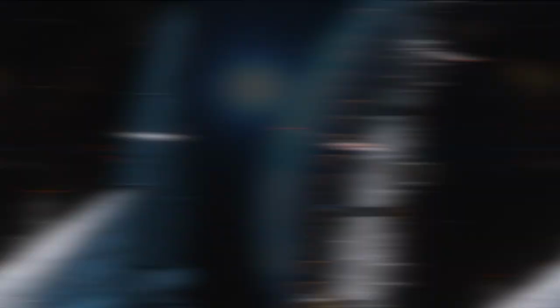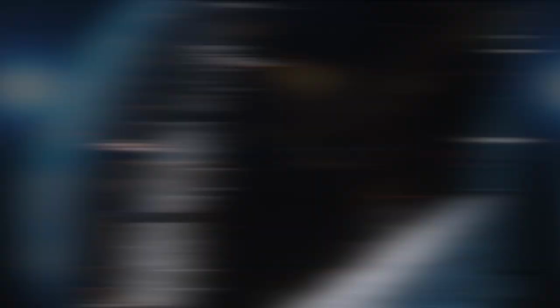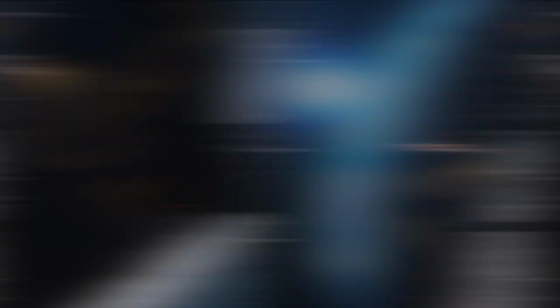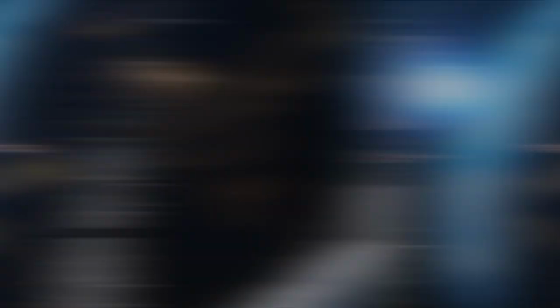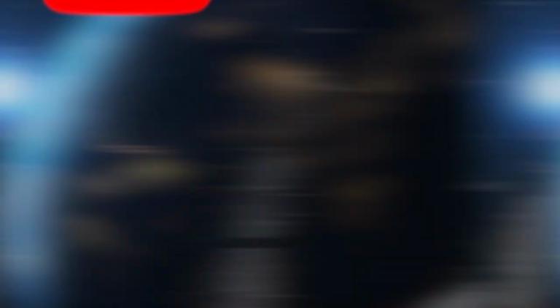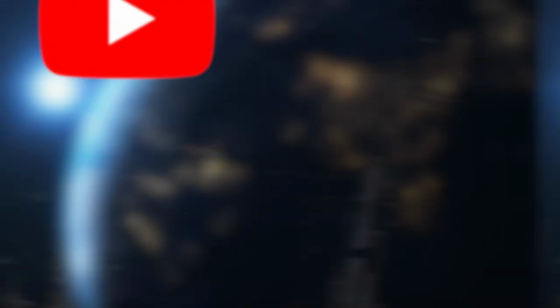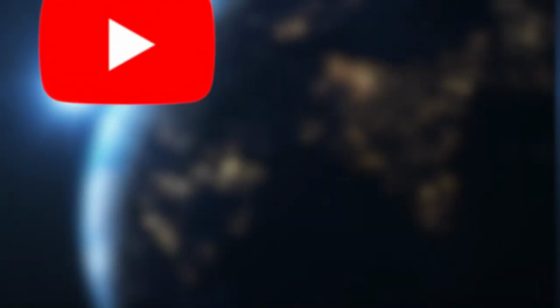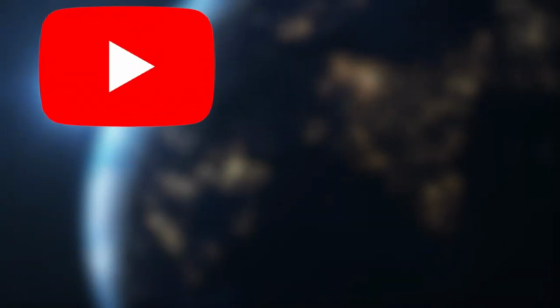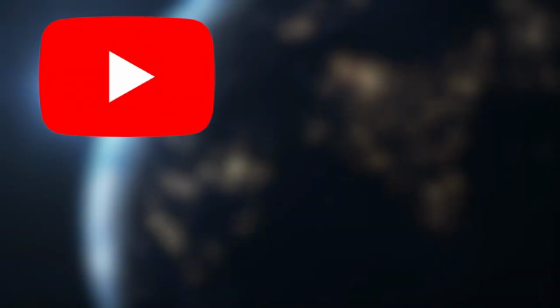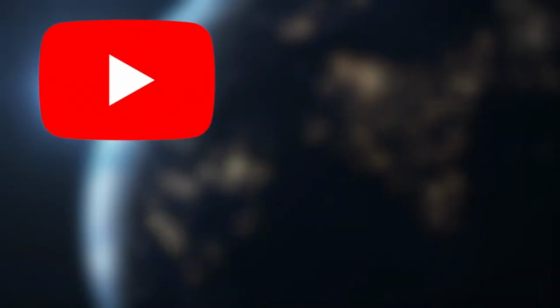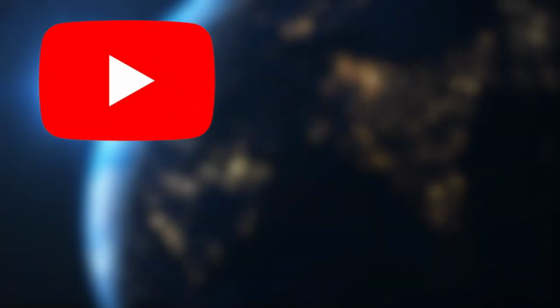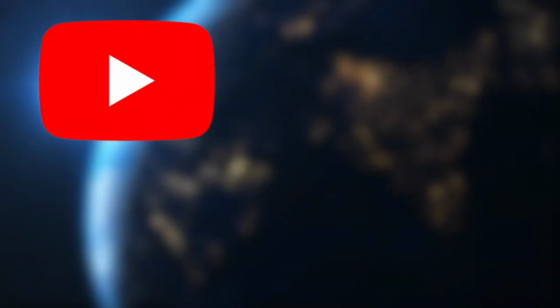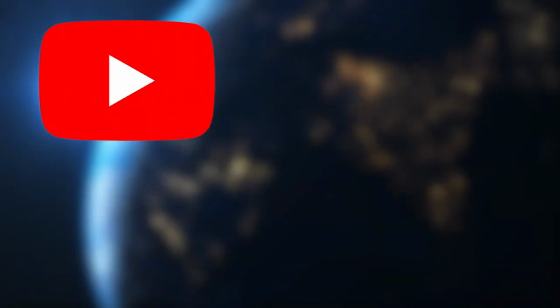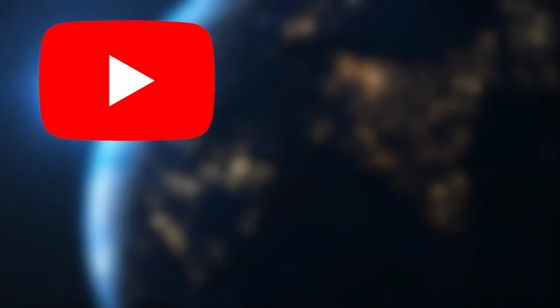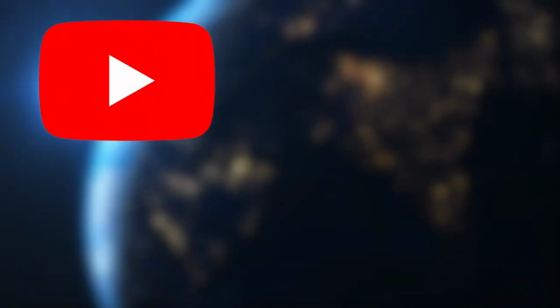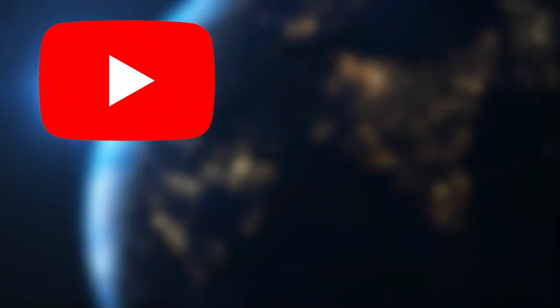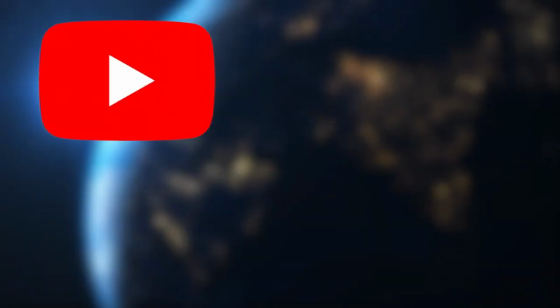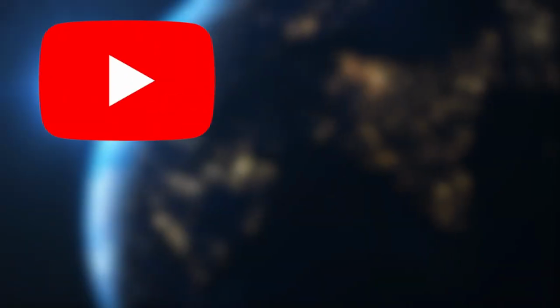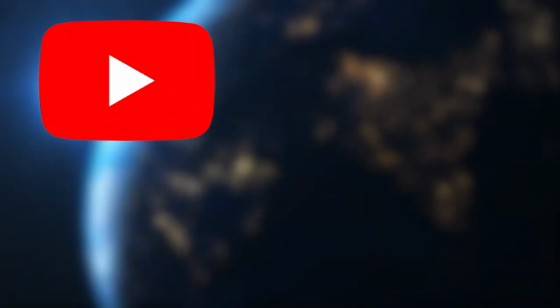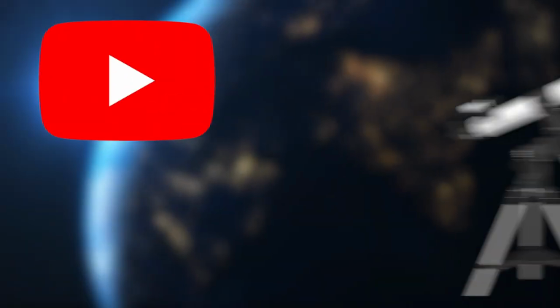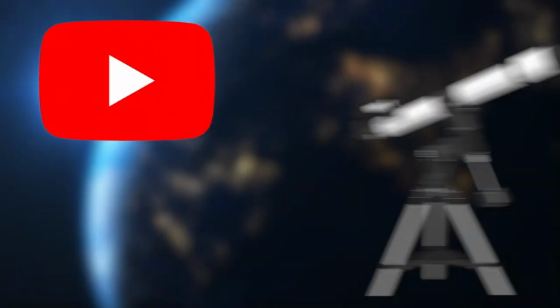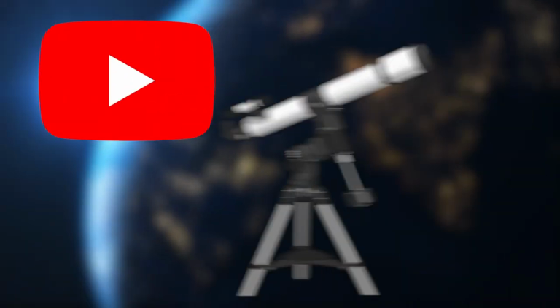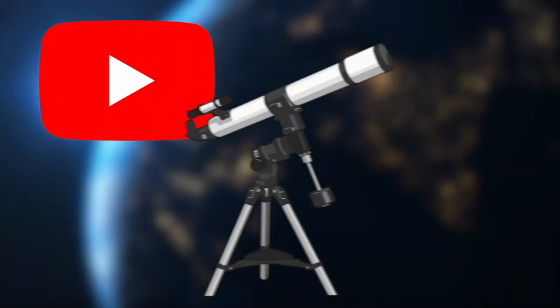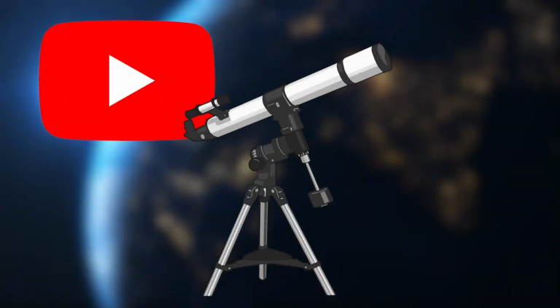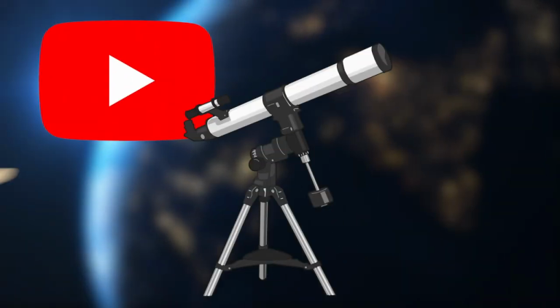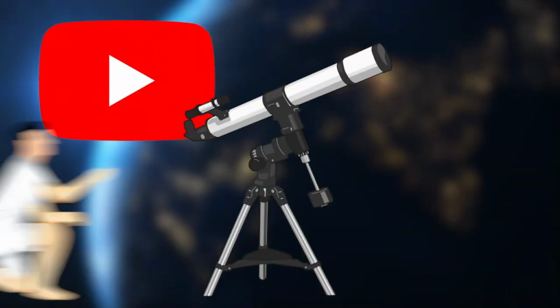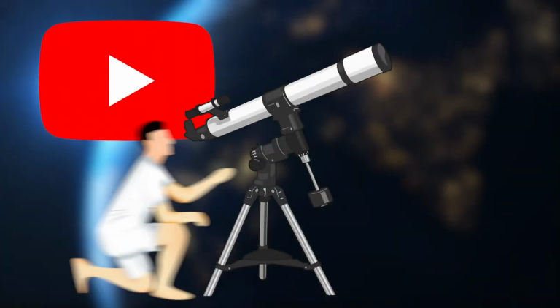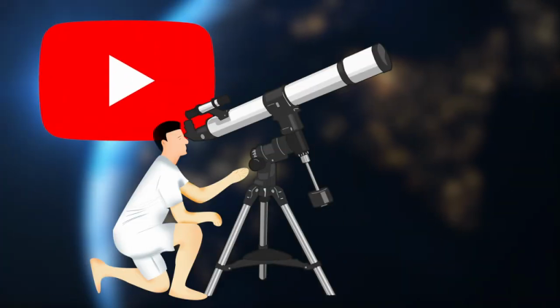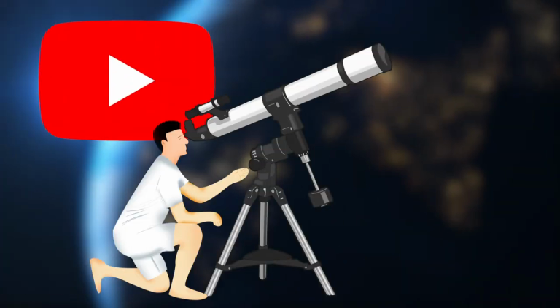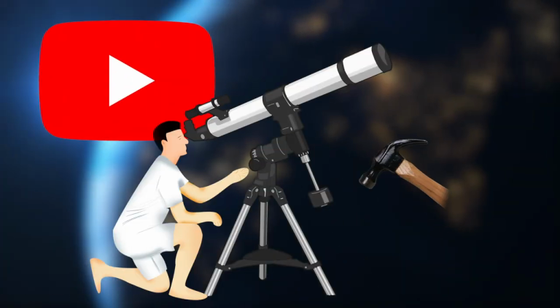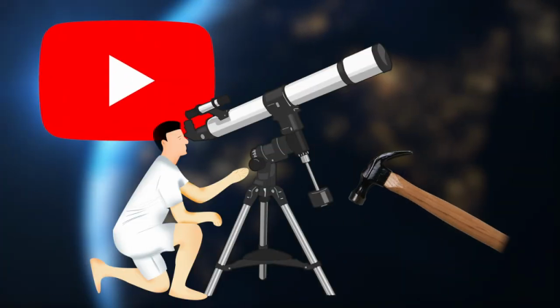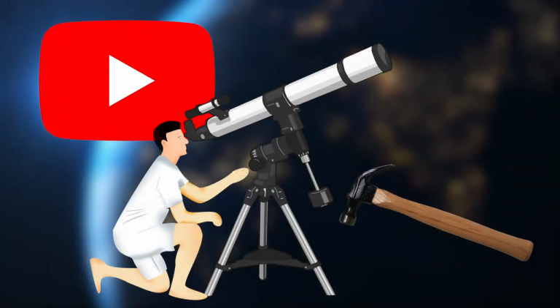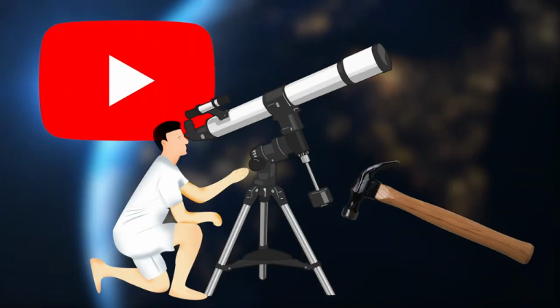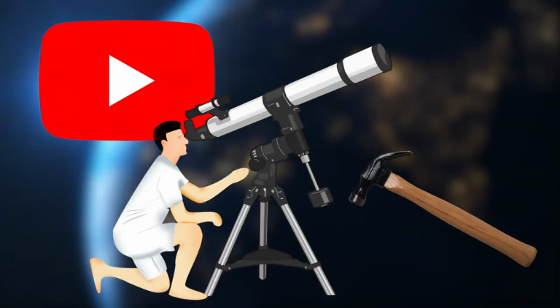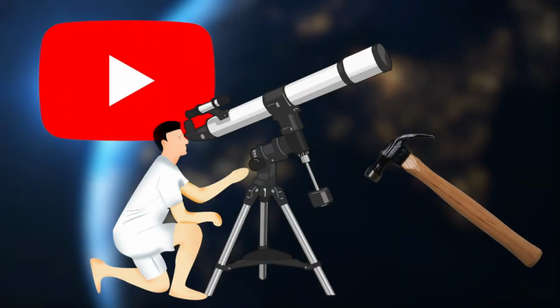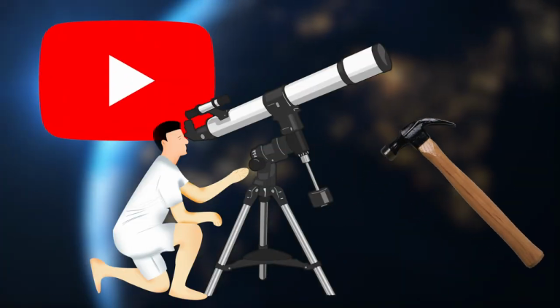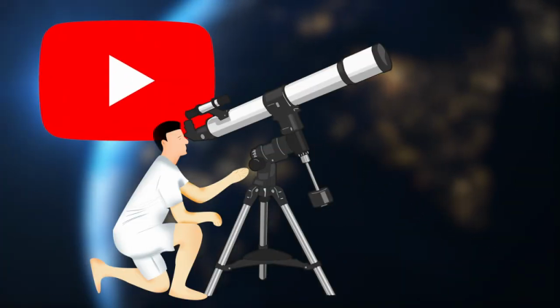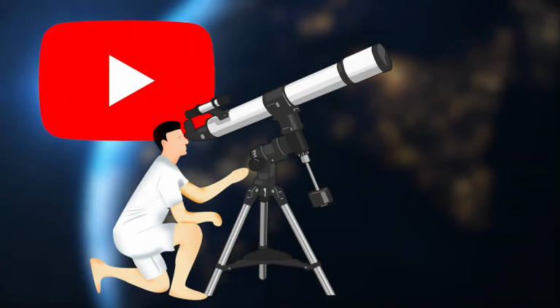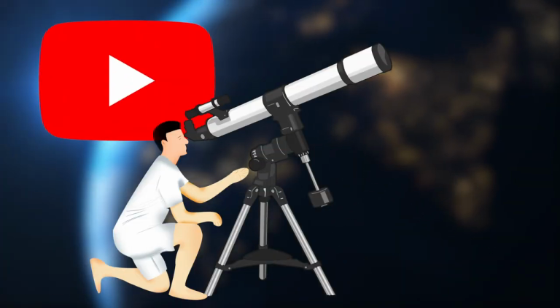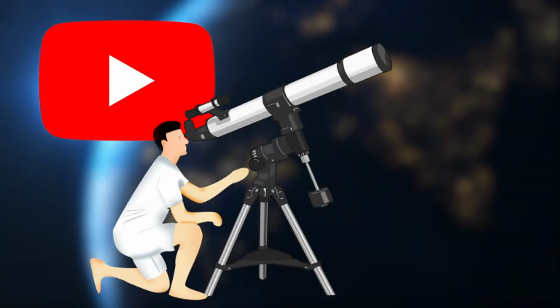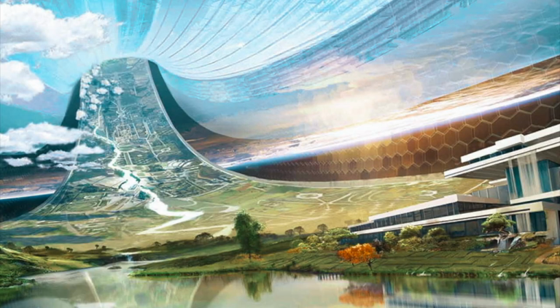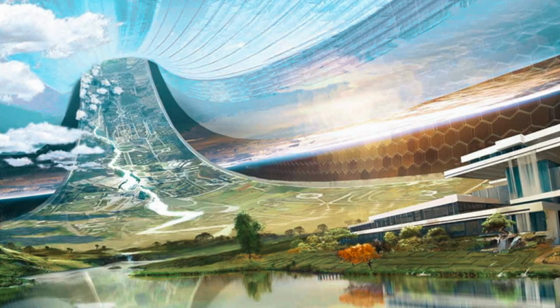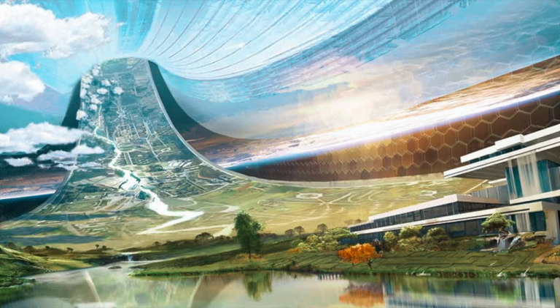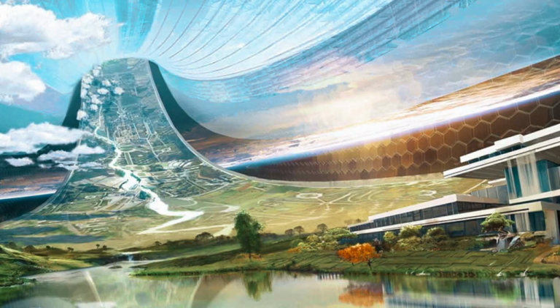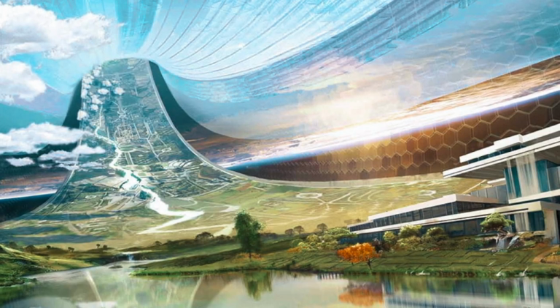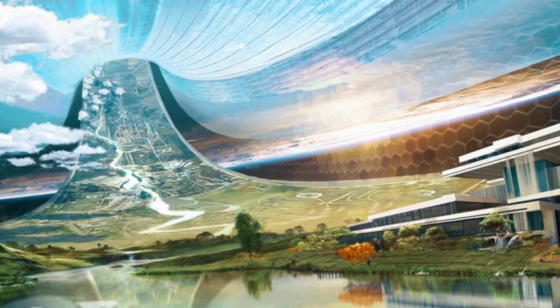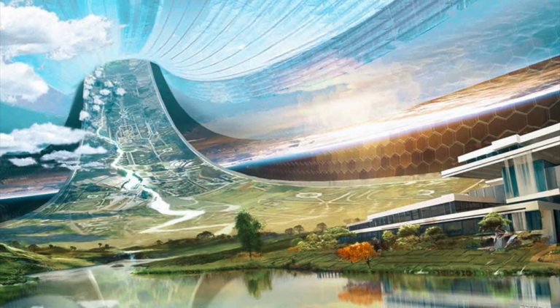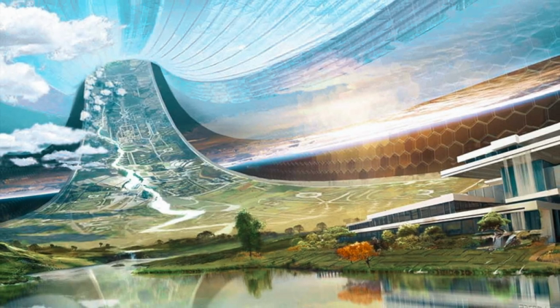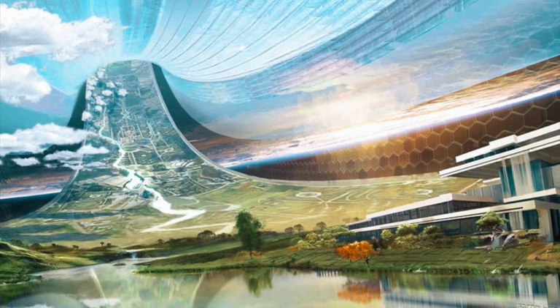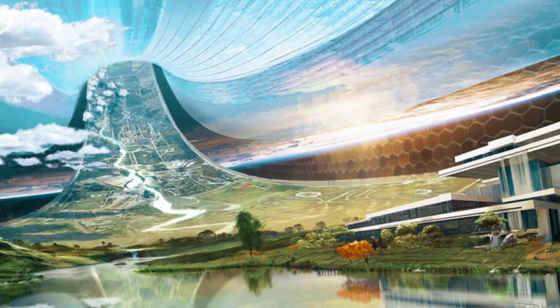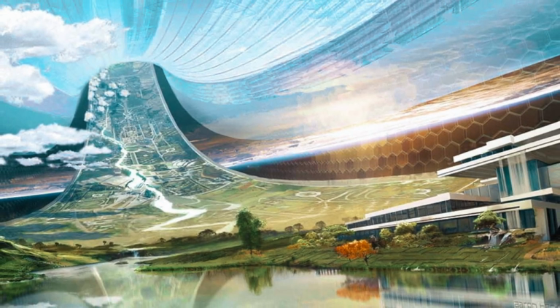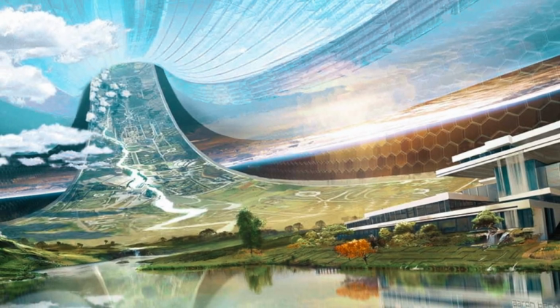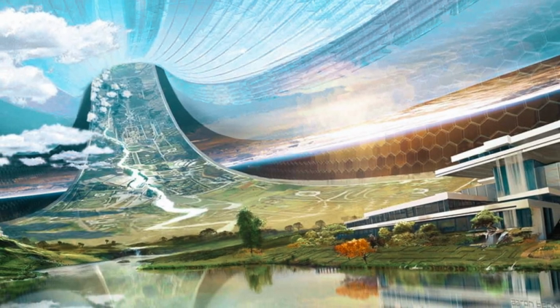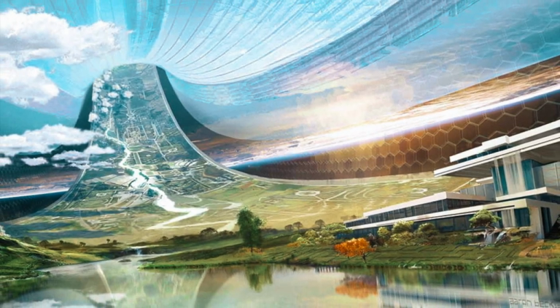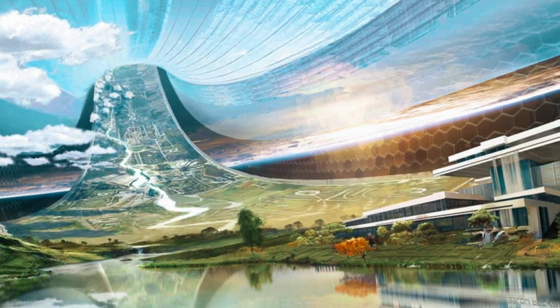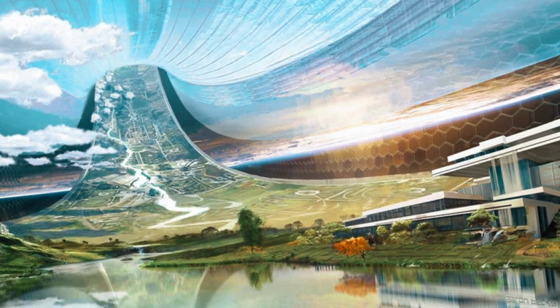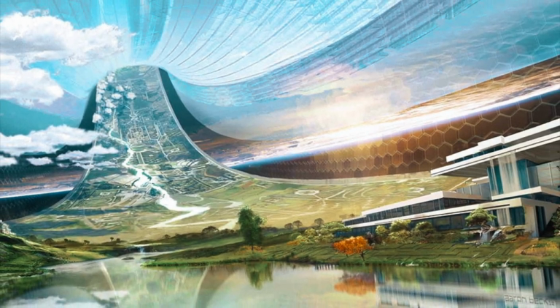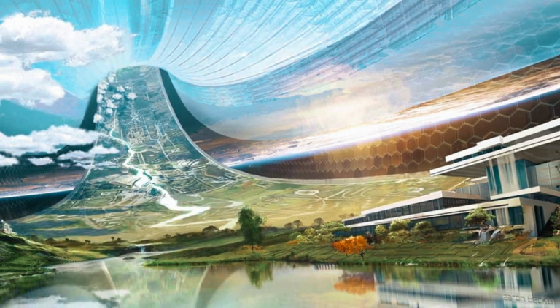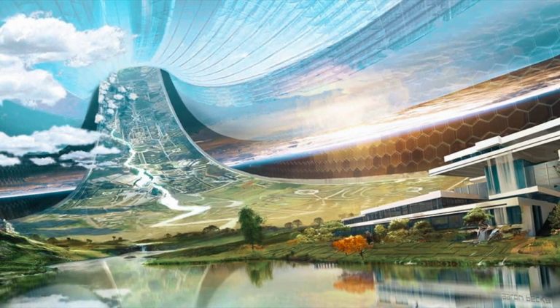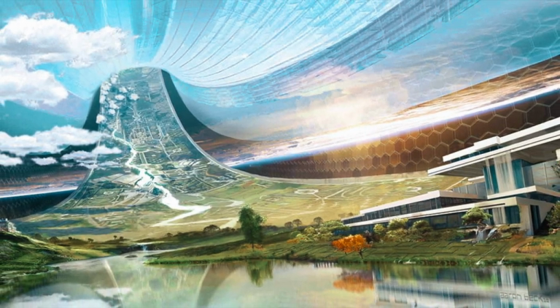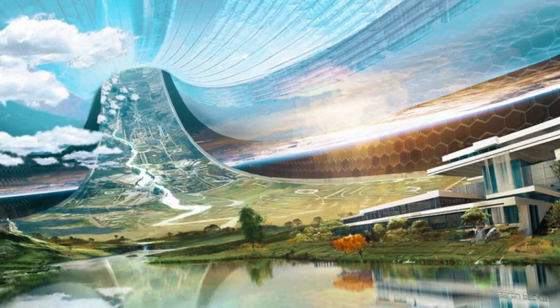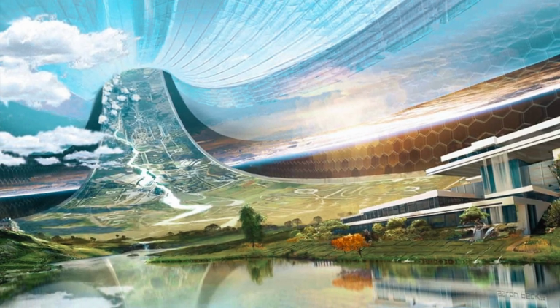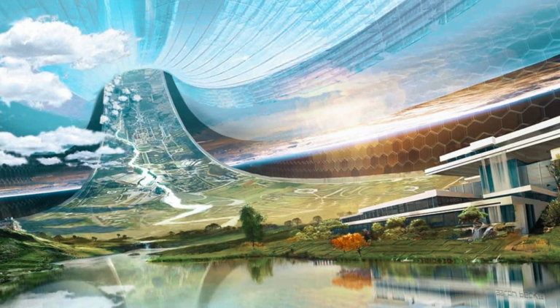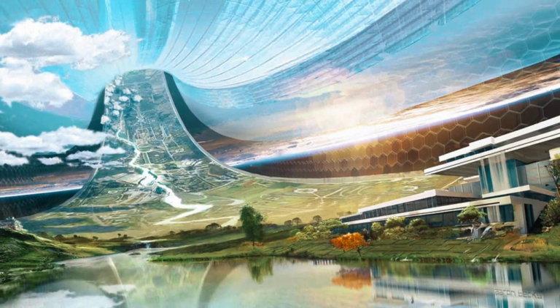In this video, we will explore how humanity could build a real-world Elysium in the near future.